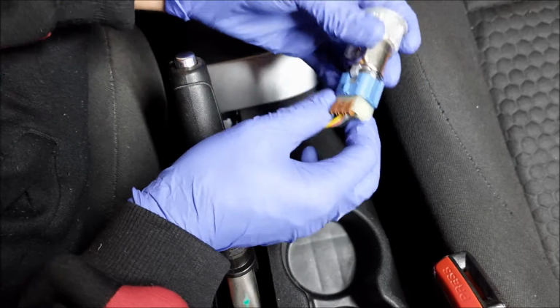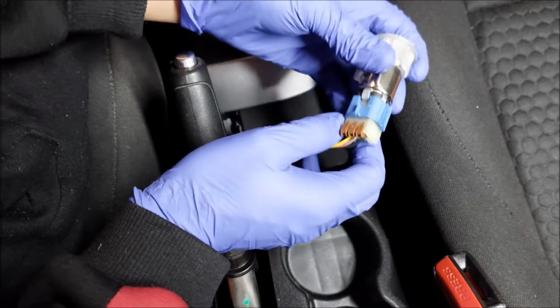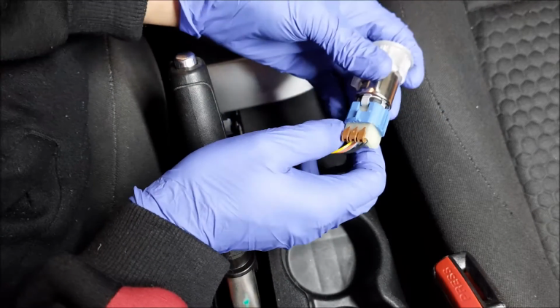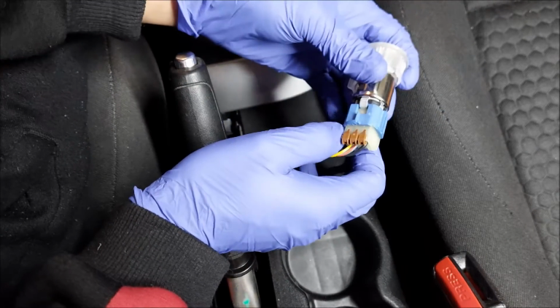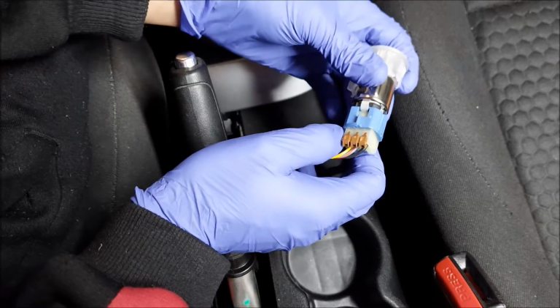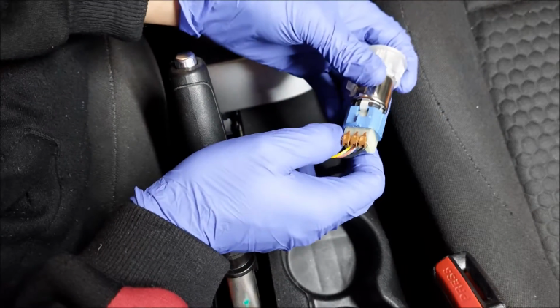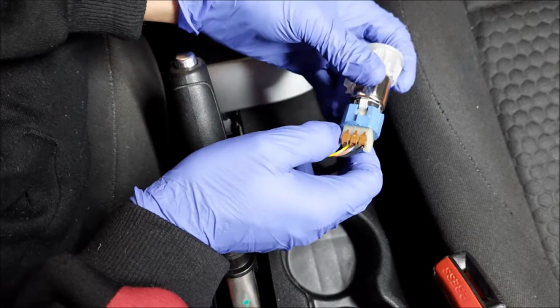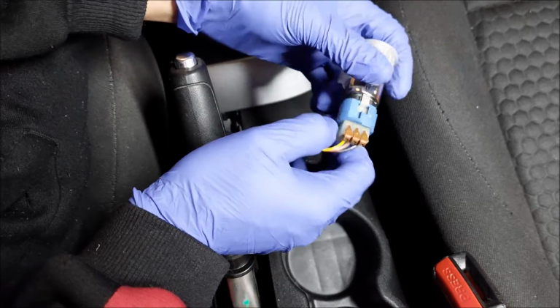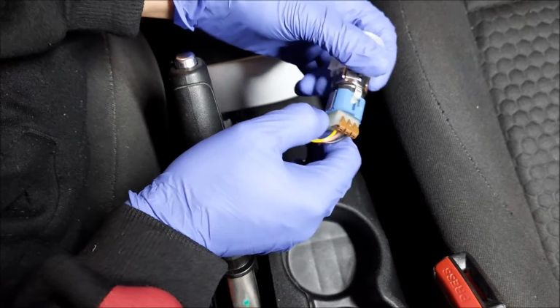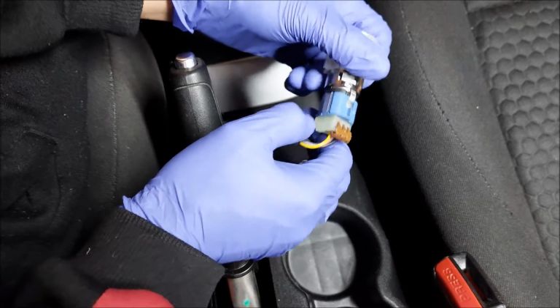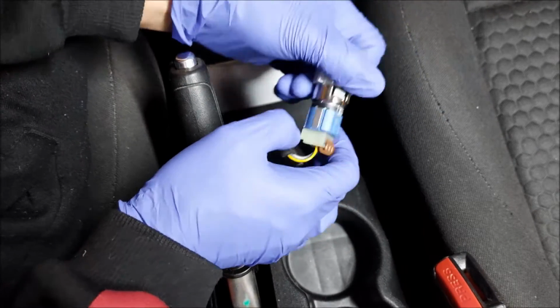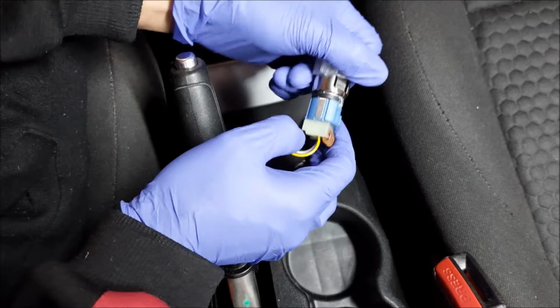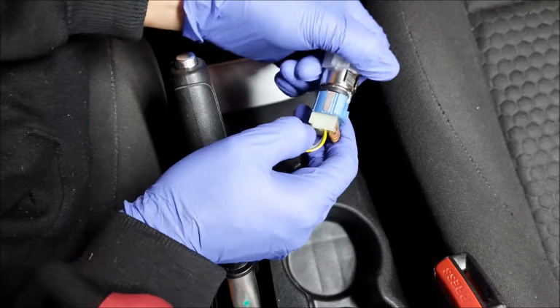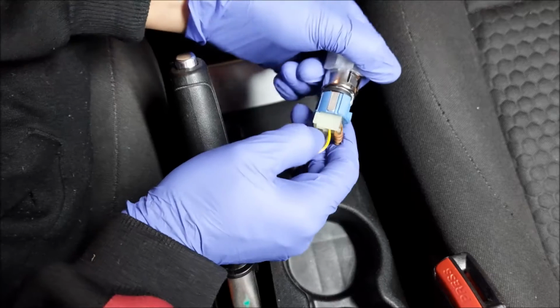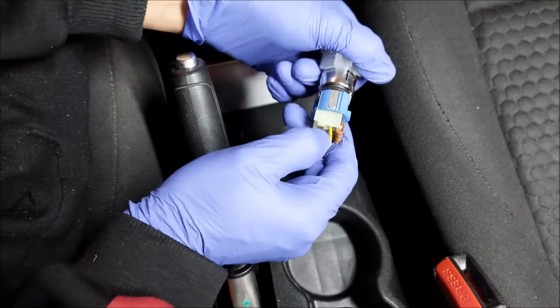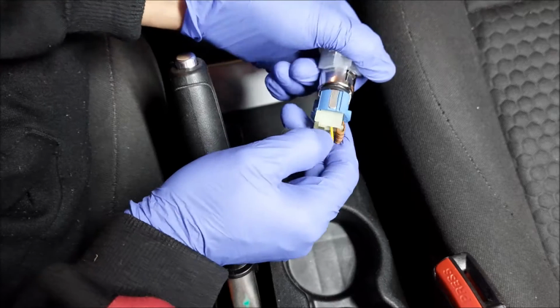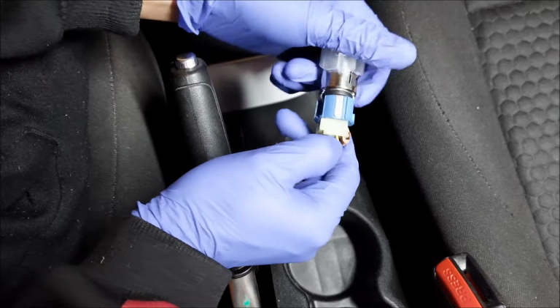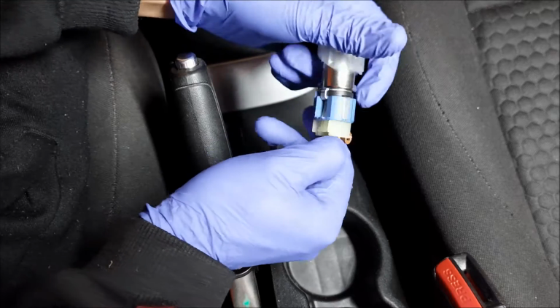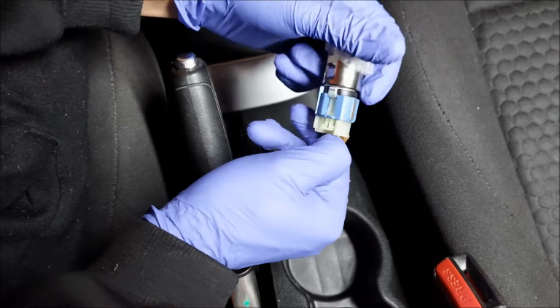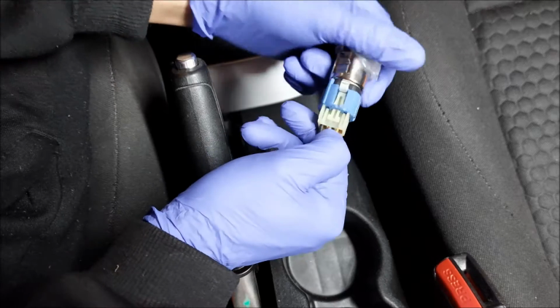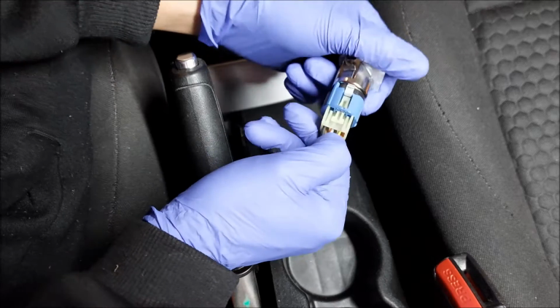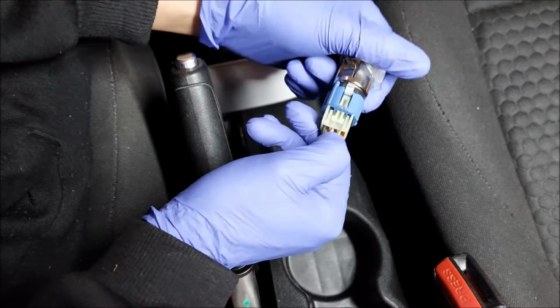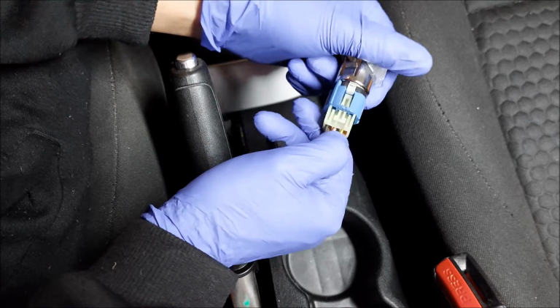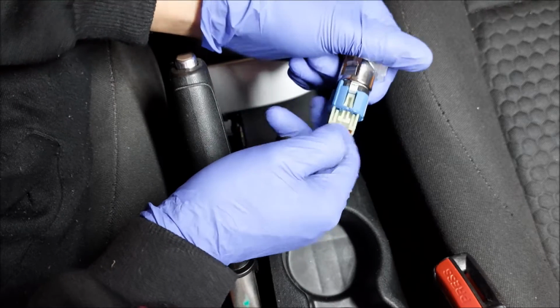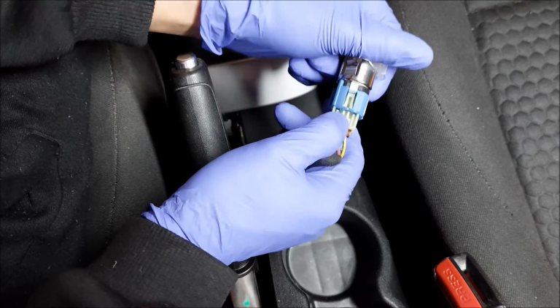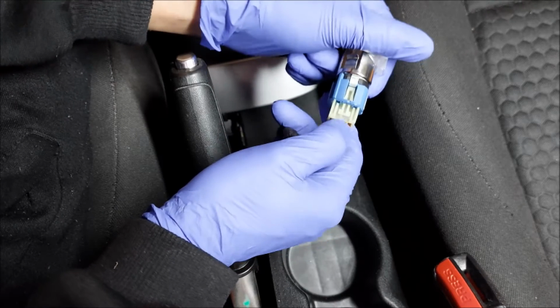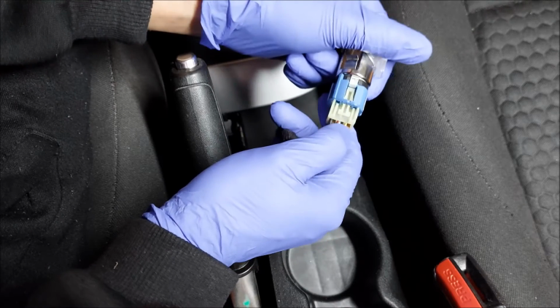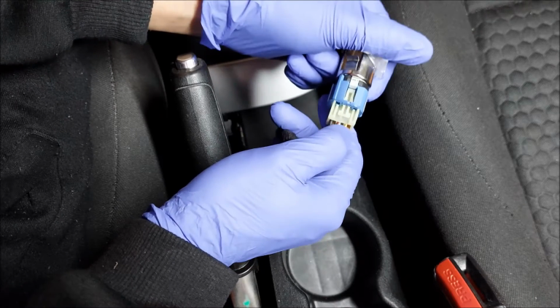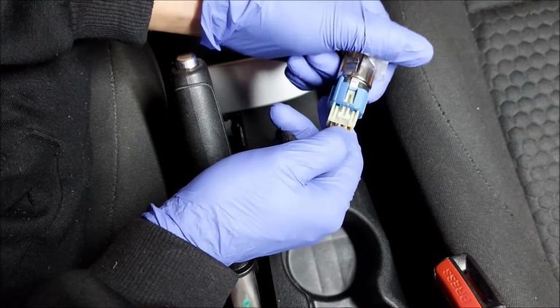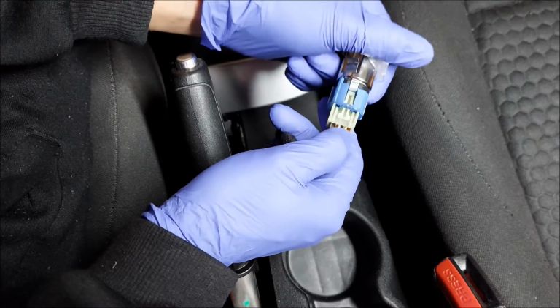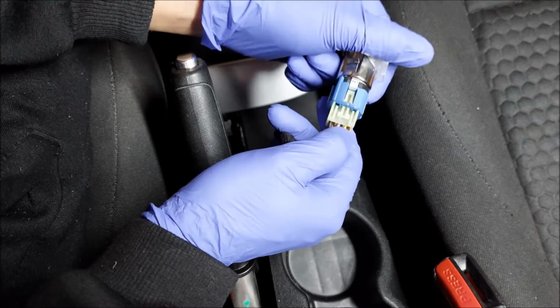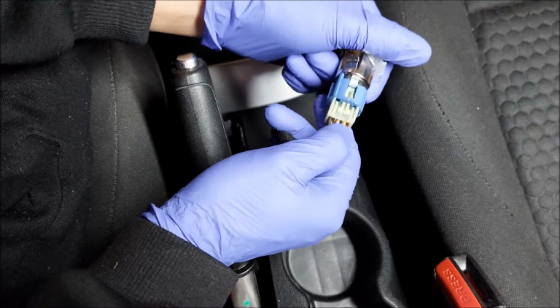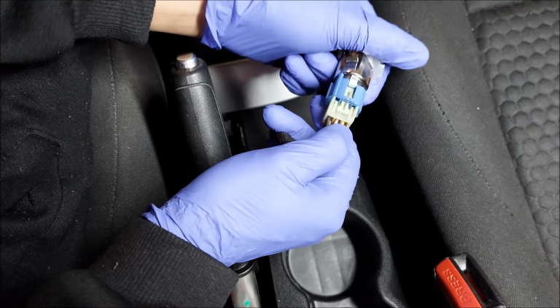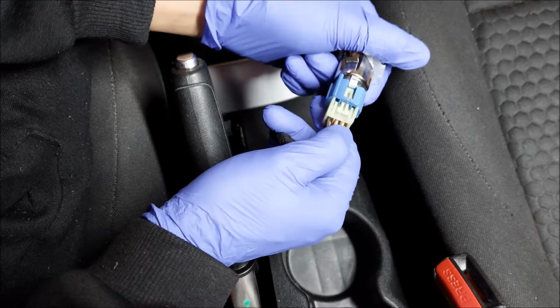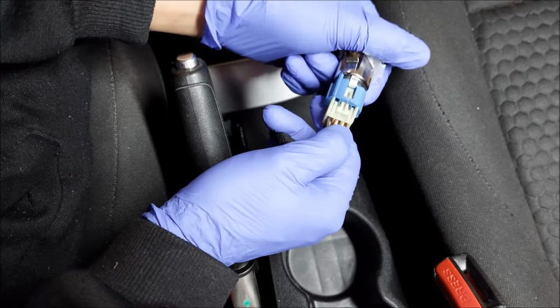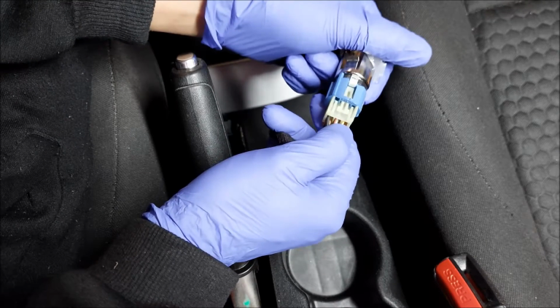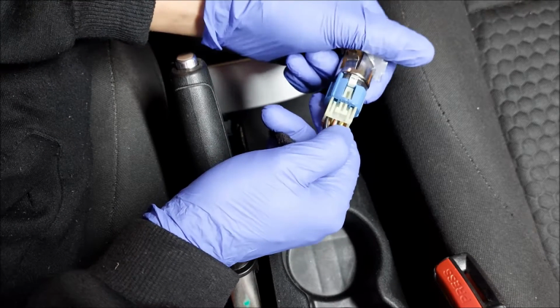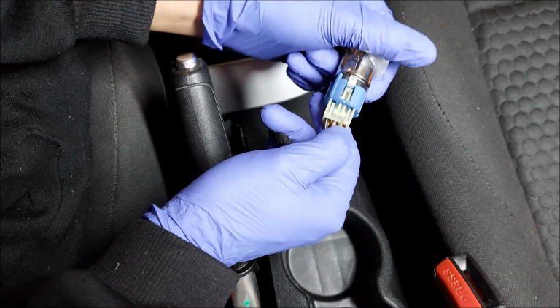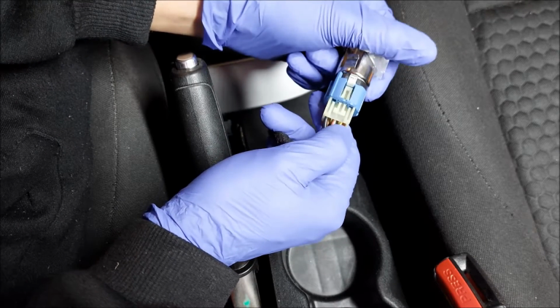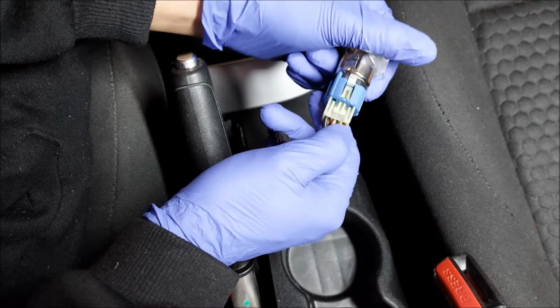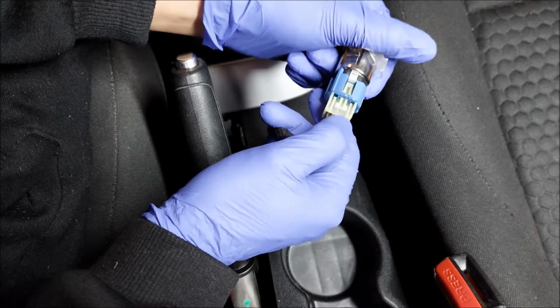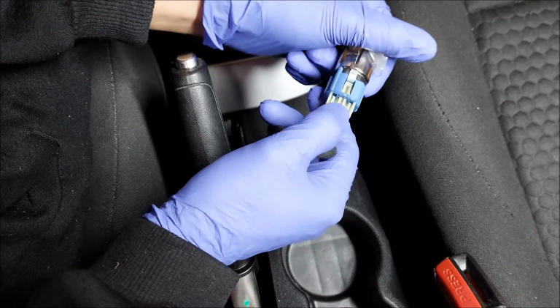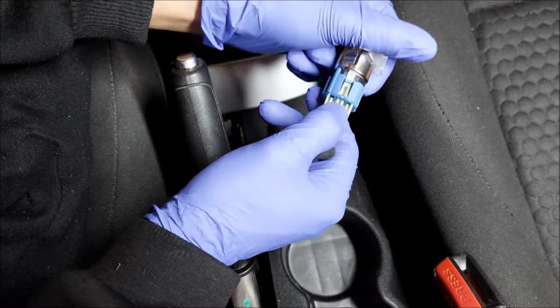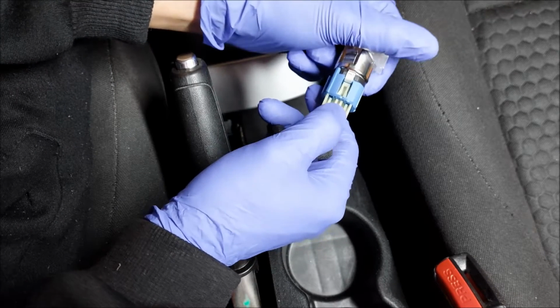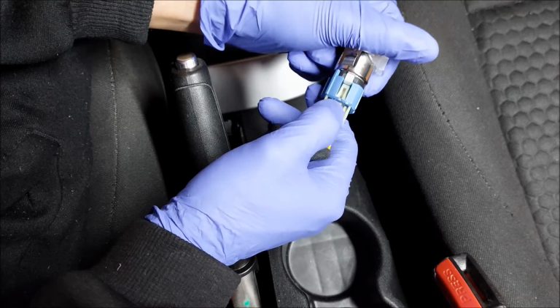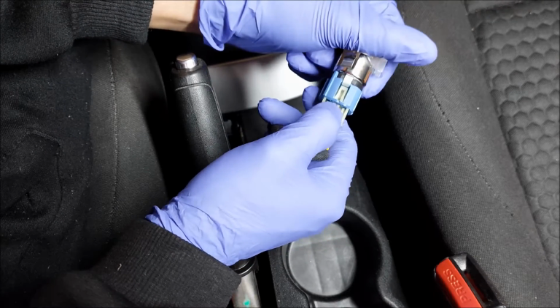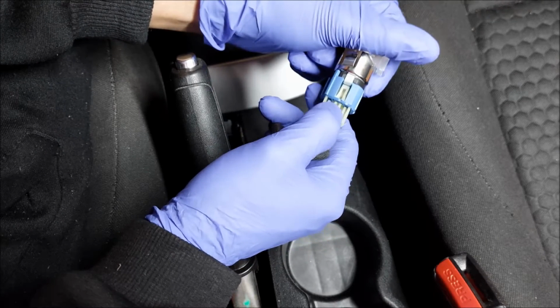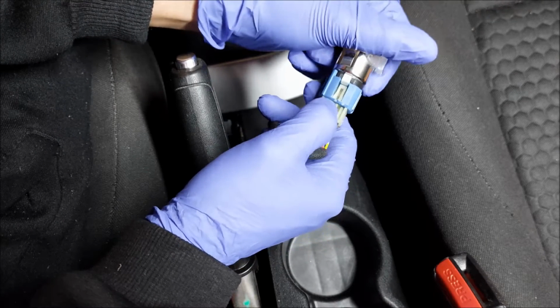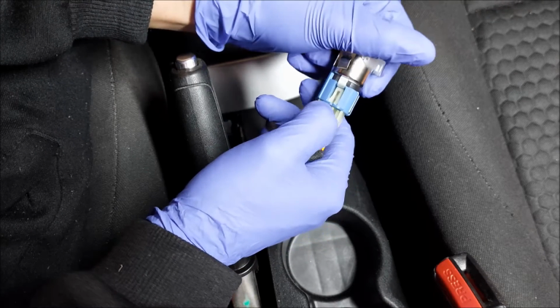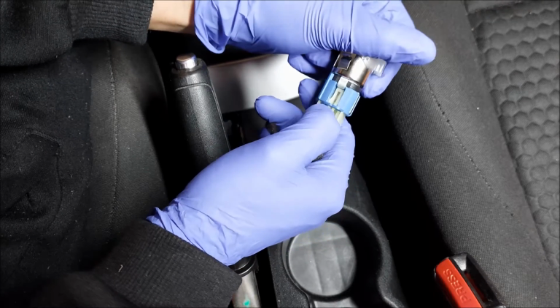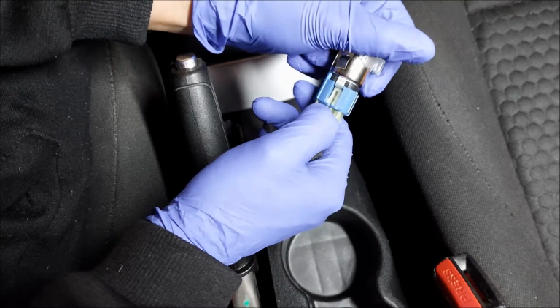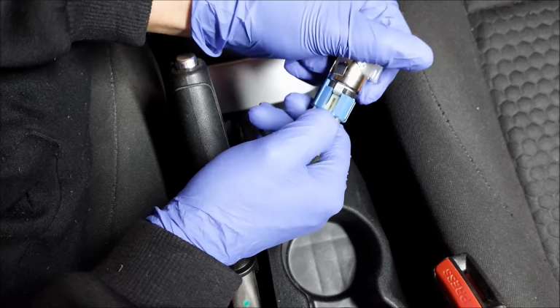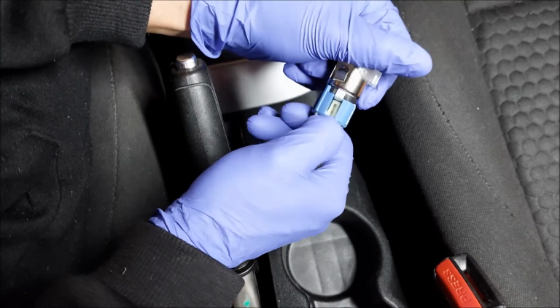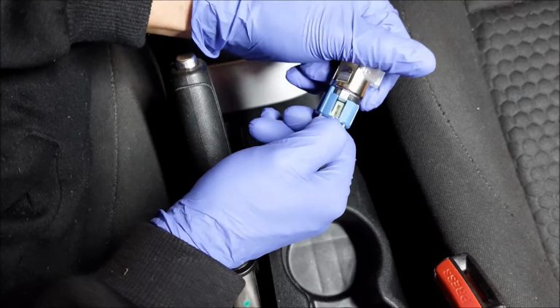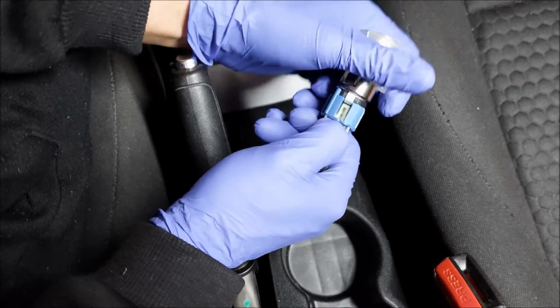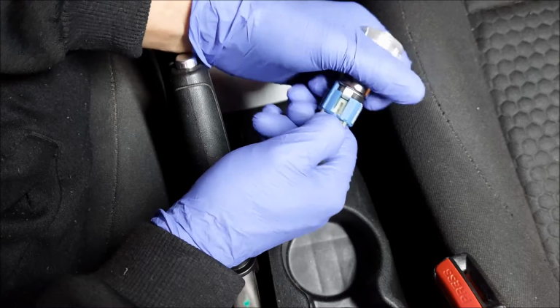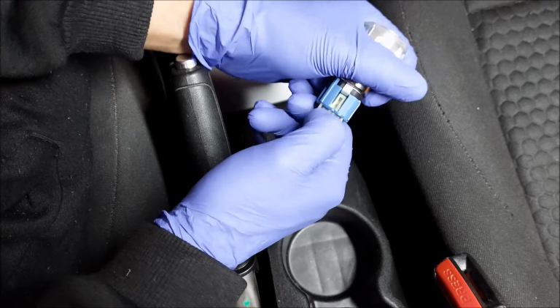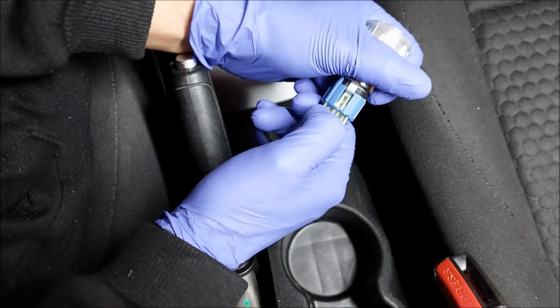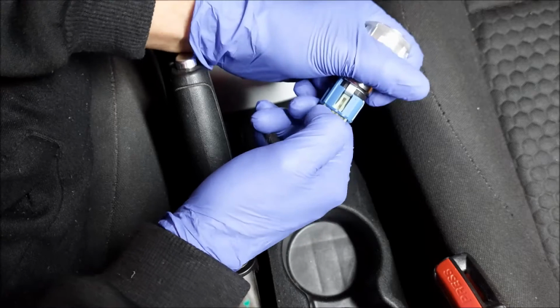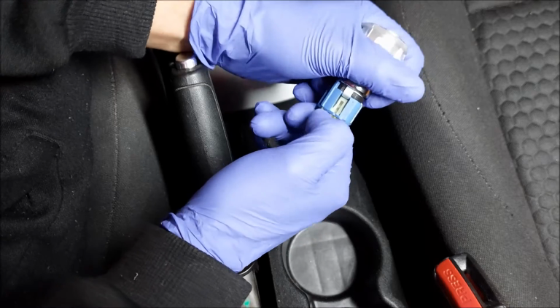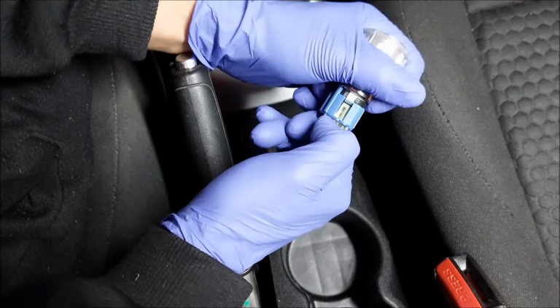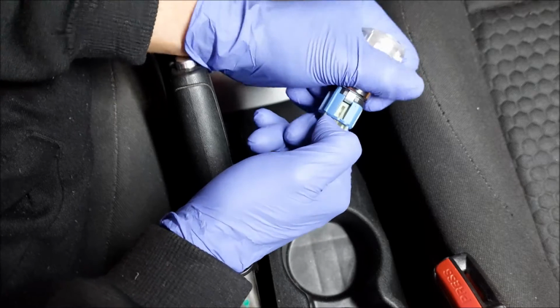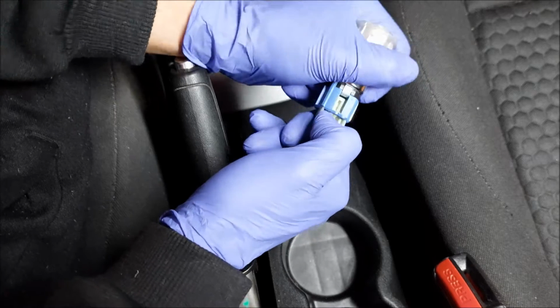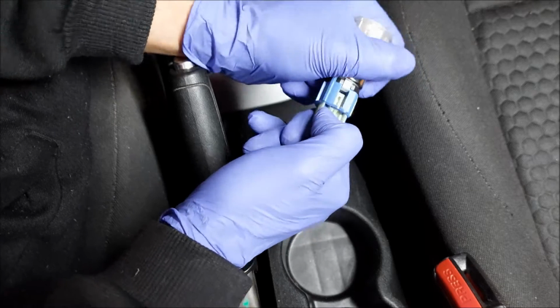To get the connector off, there's a clip right here — just press on it and pull the connector out.